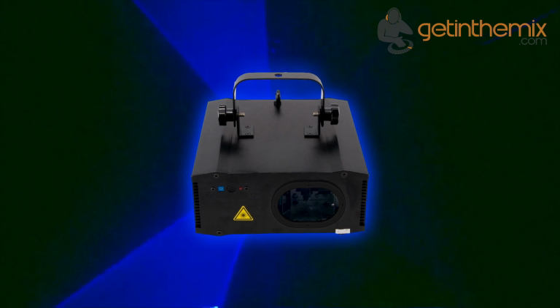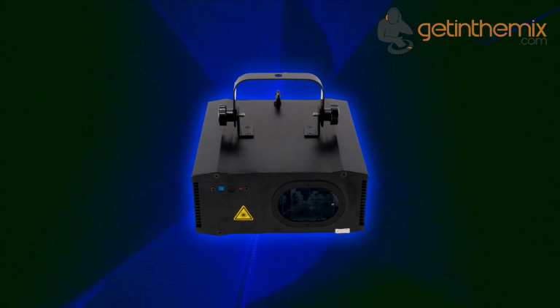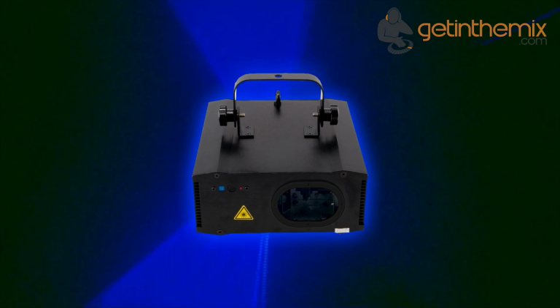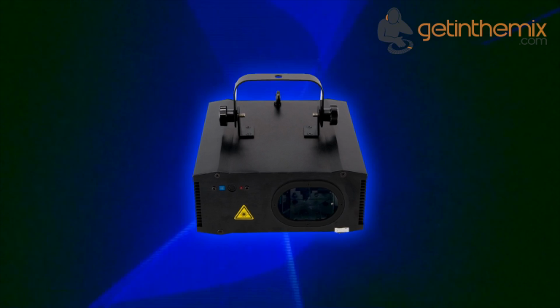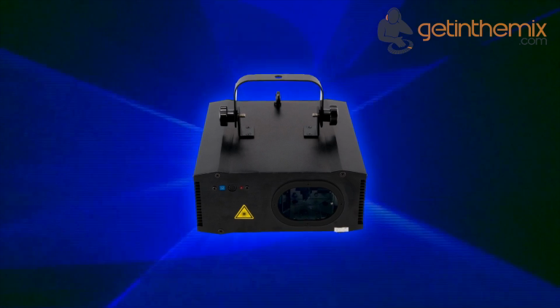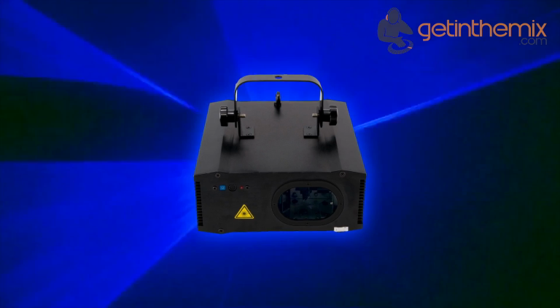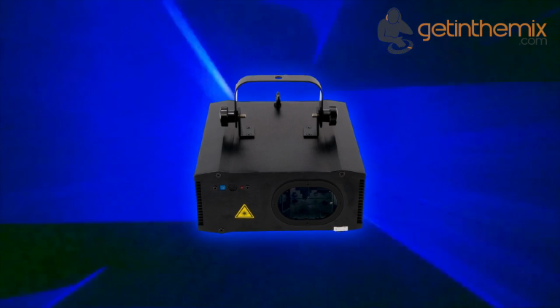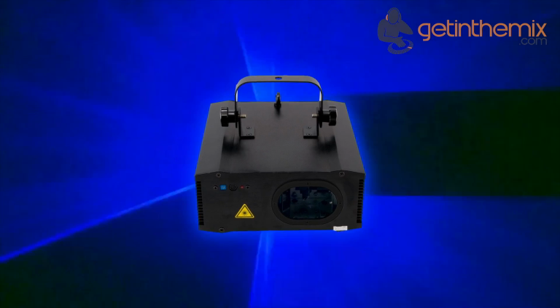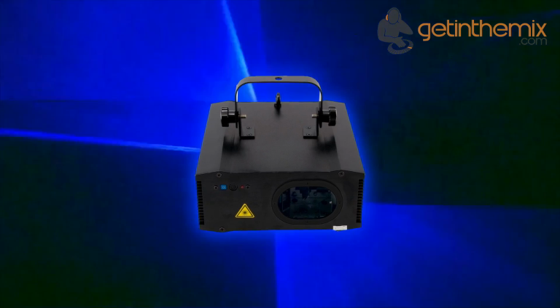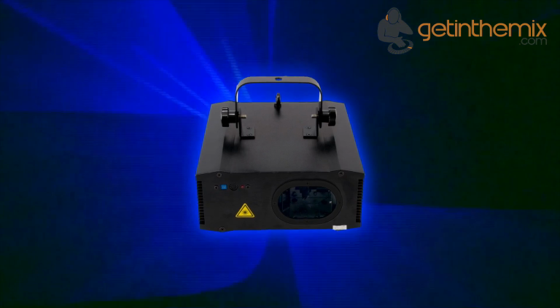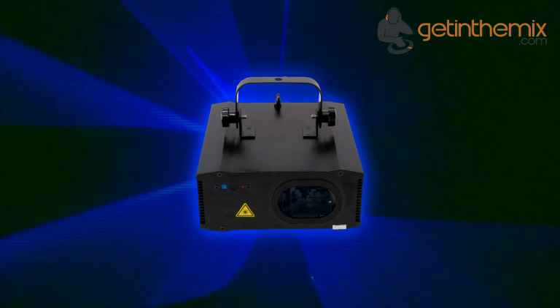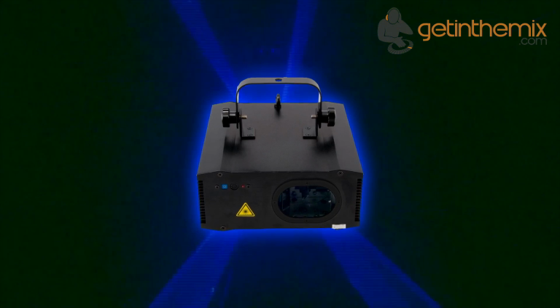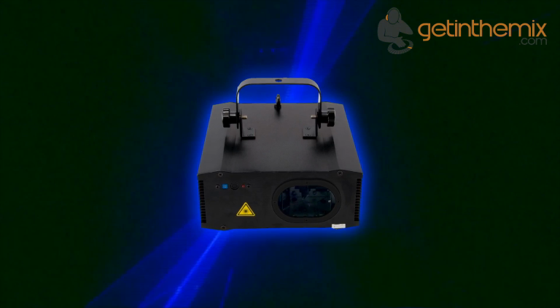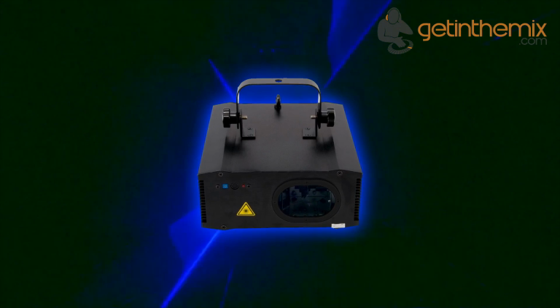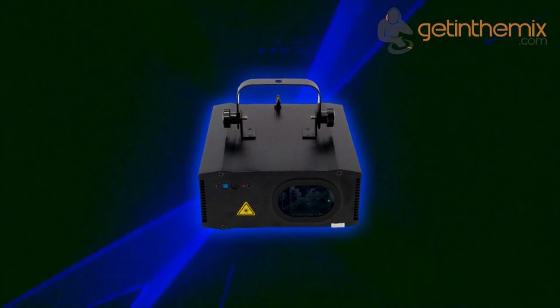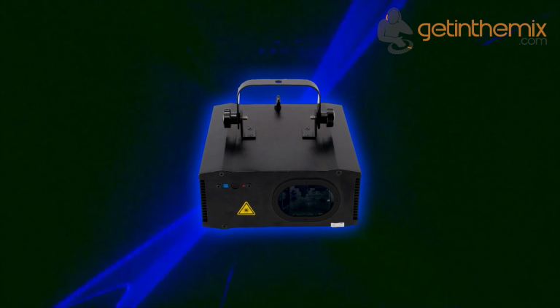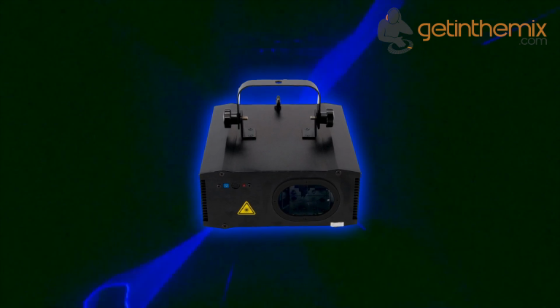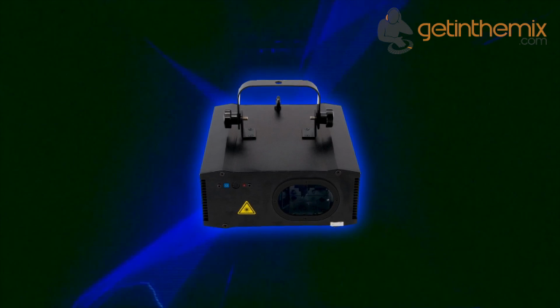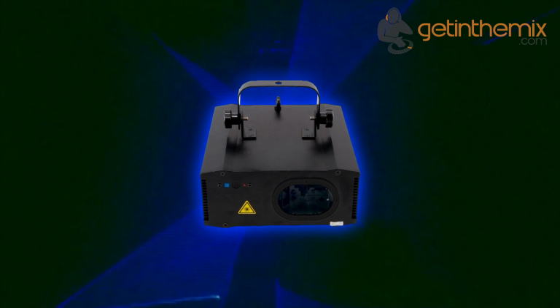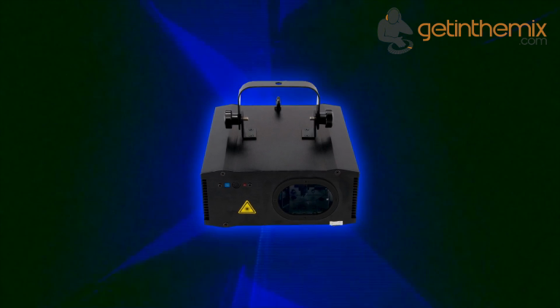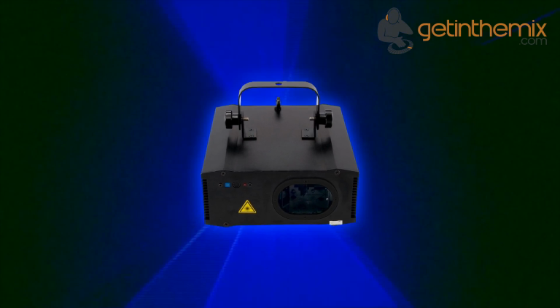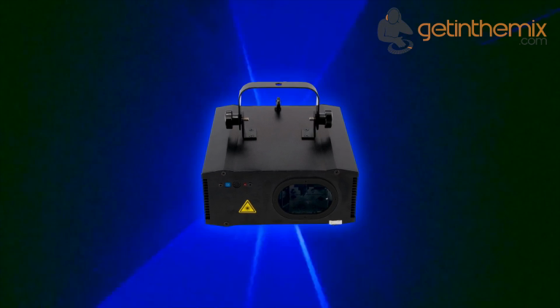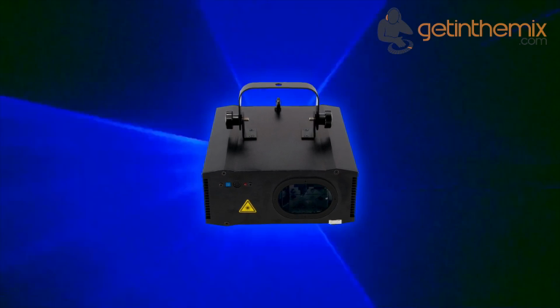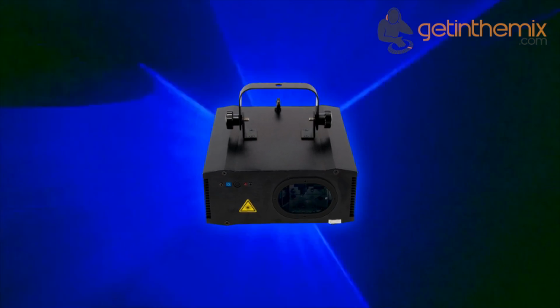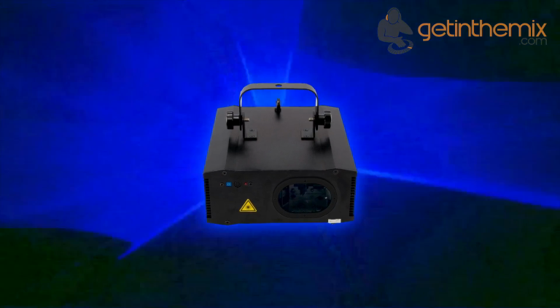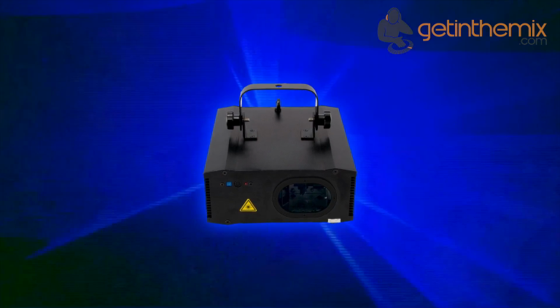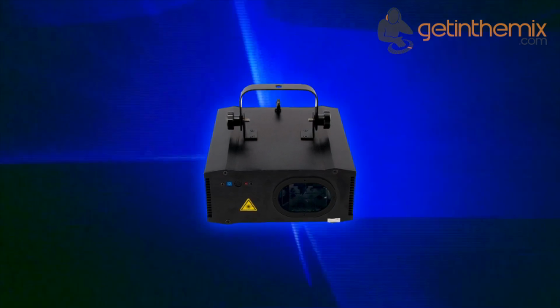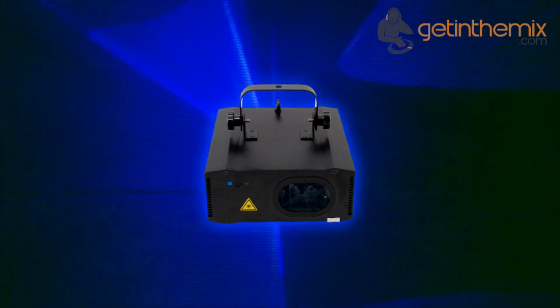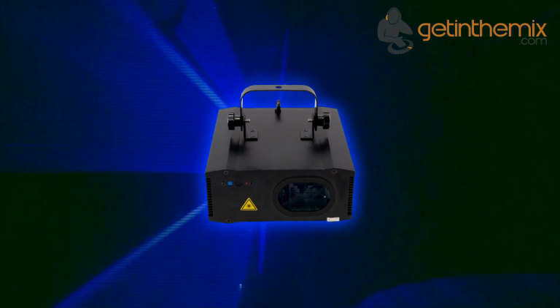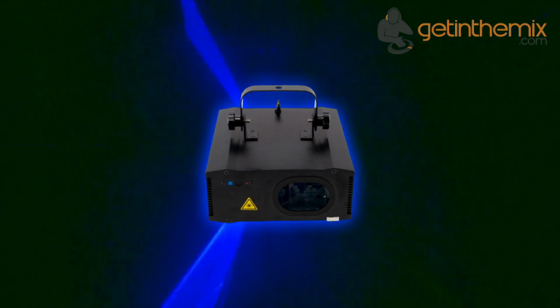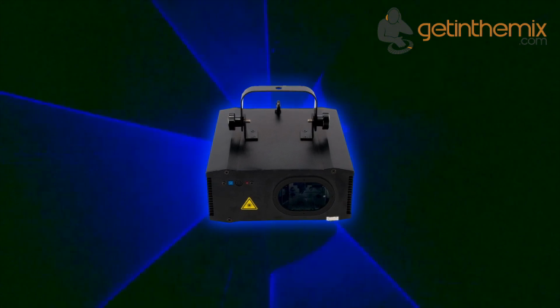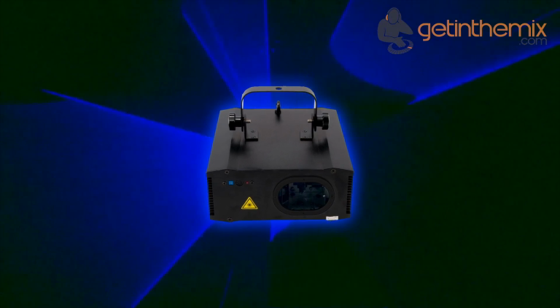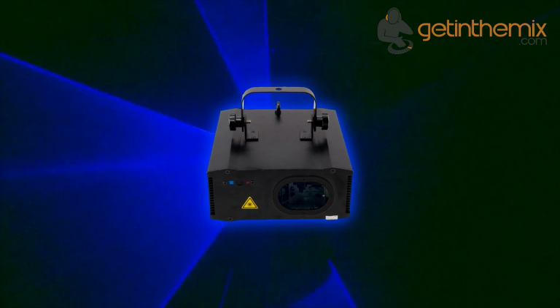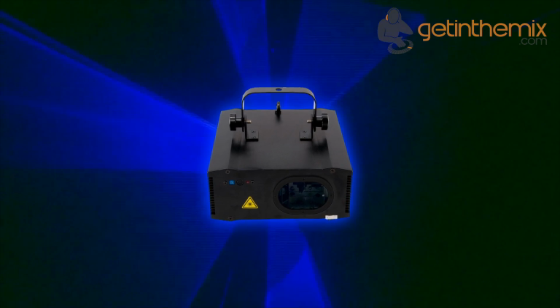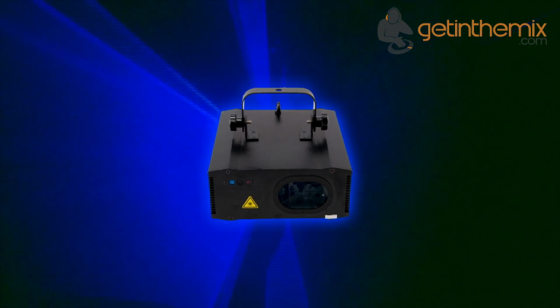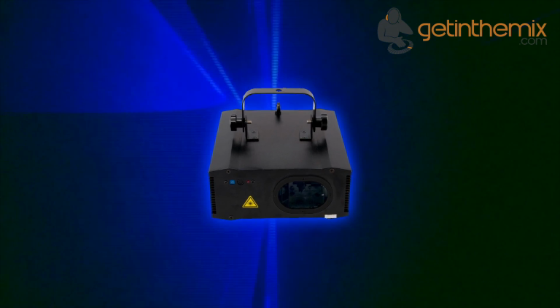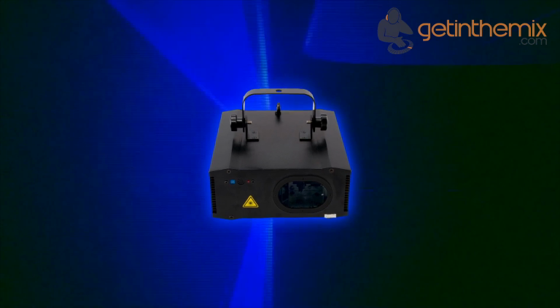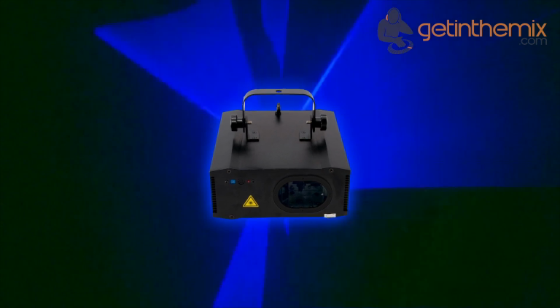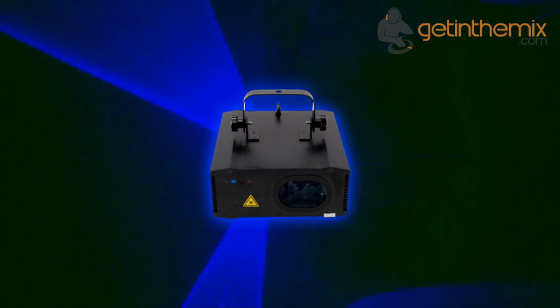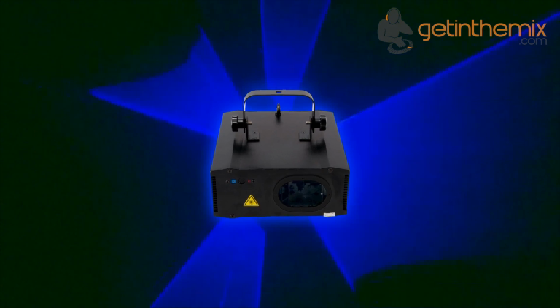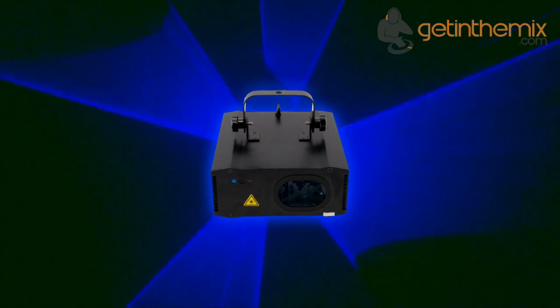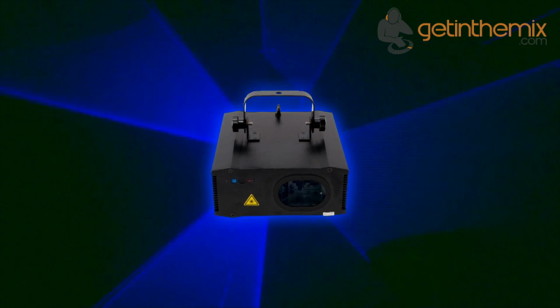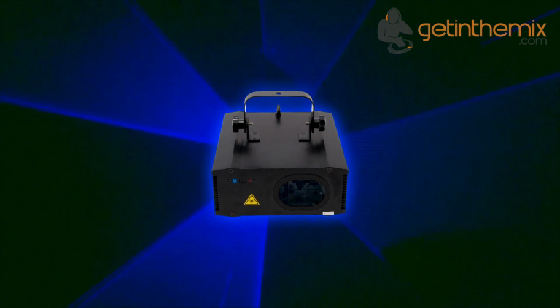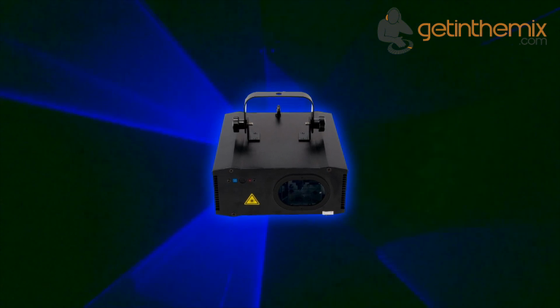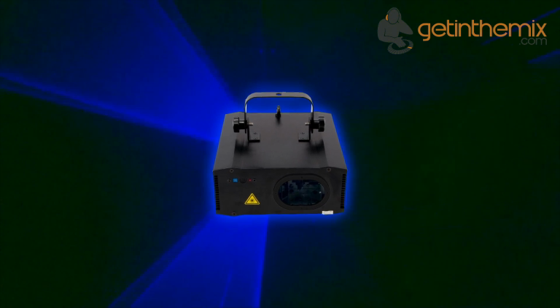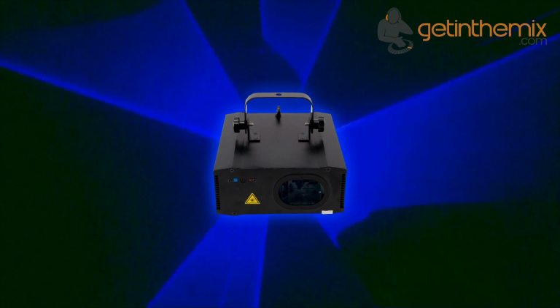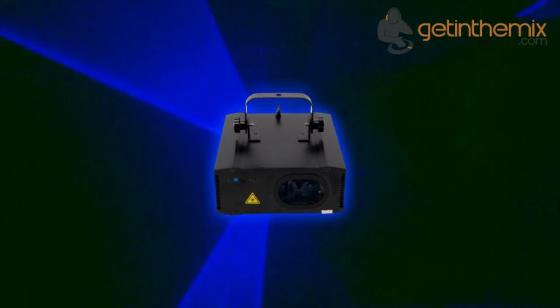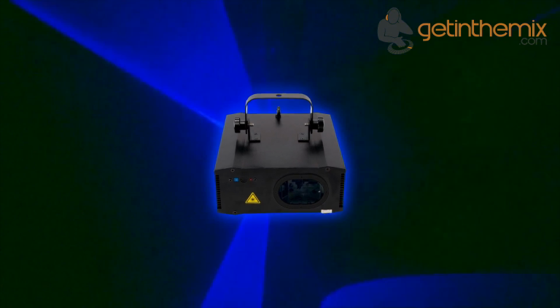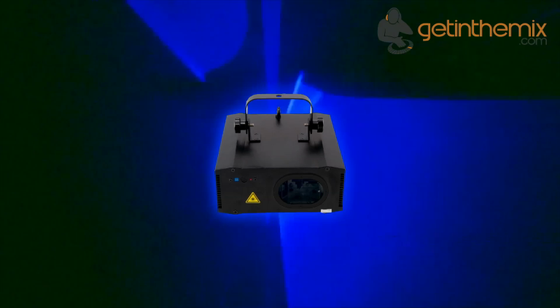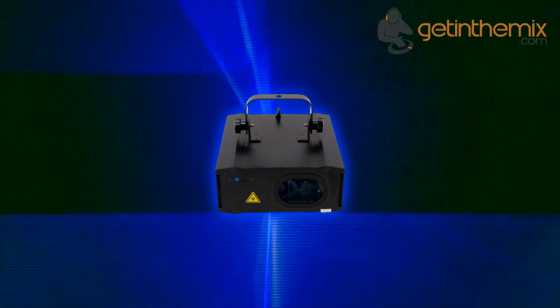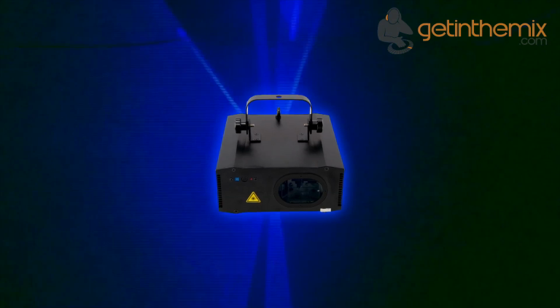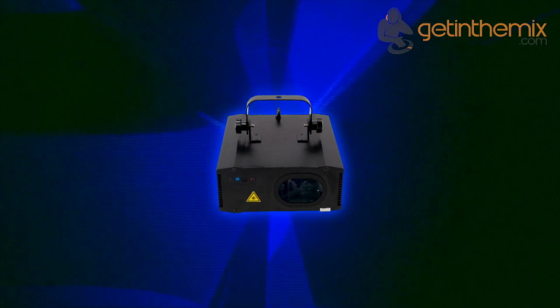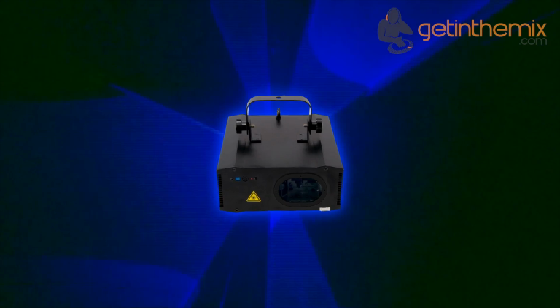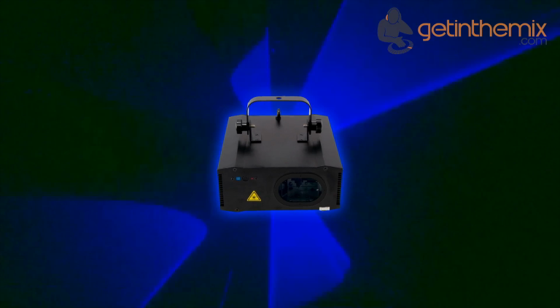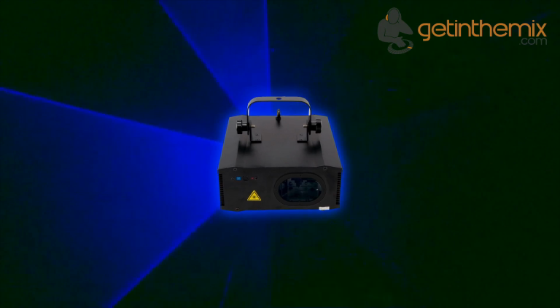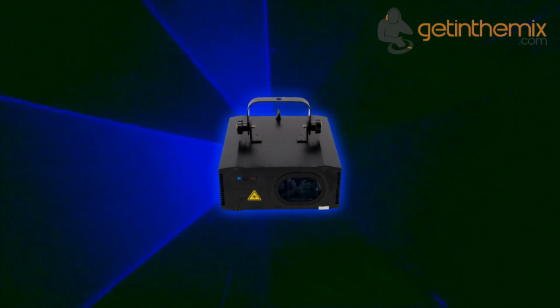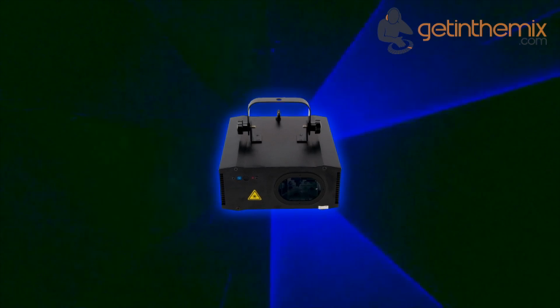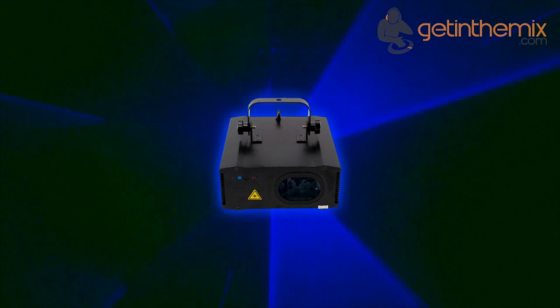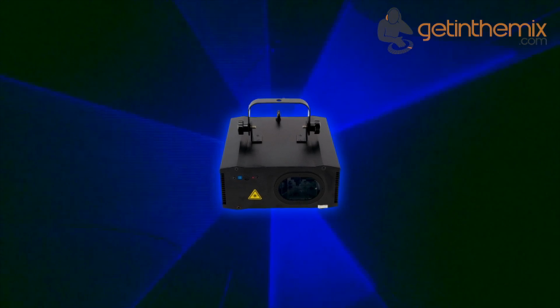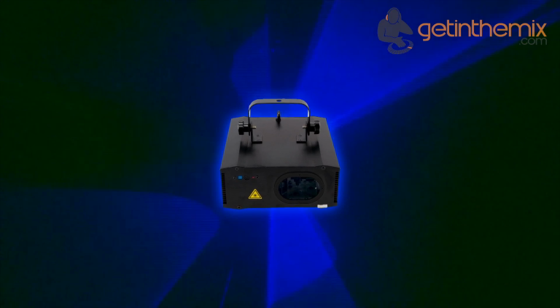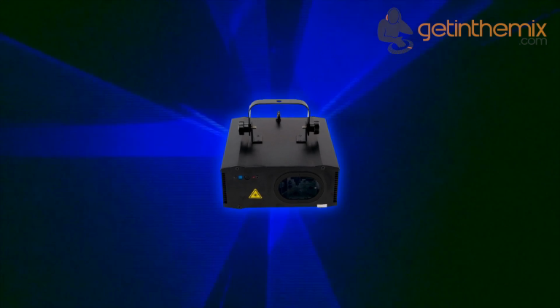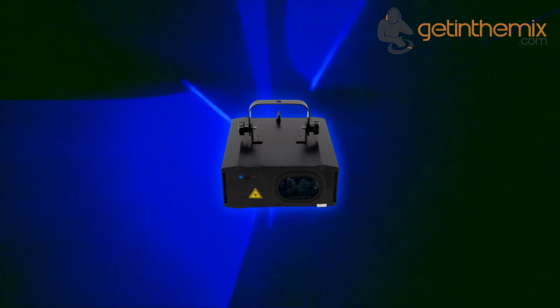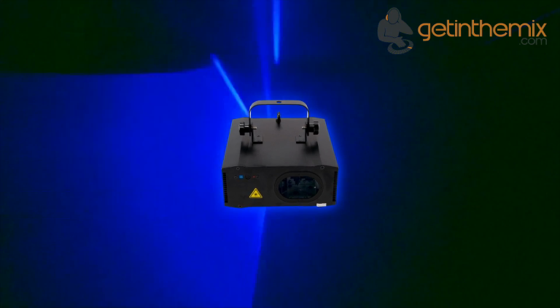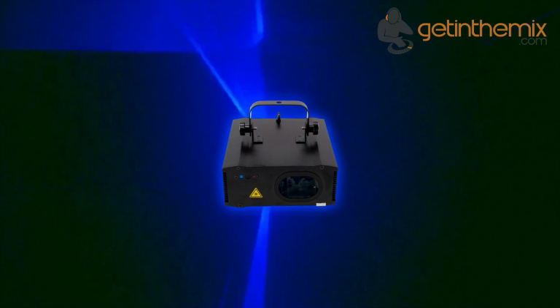The projector offers high speed stepper motors with 3 to 8 kpps, as well as a scan angle of up to 30 degrees.